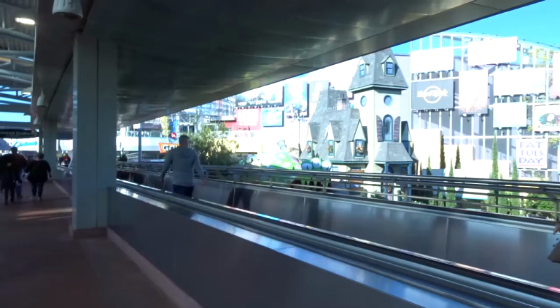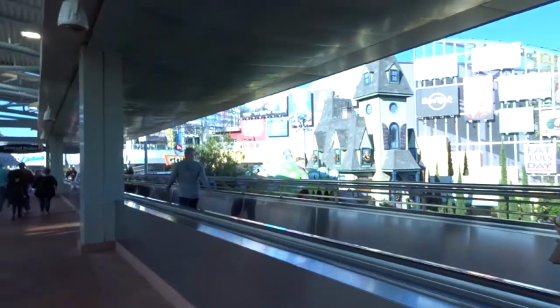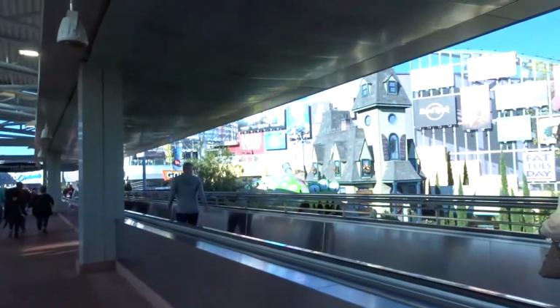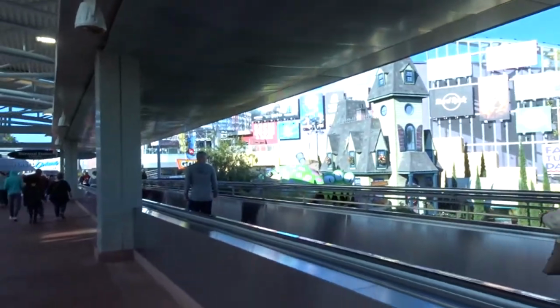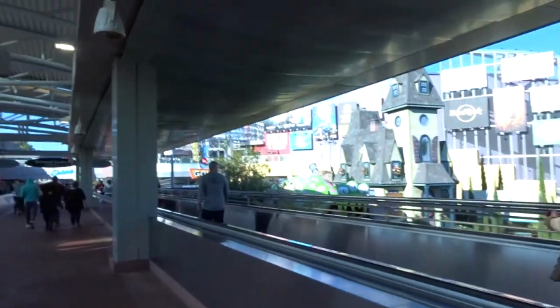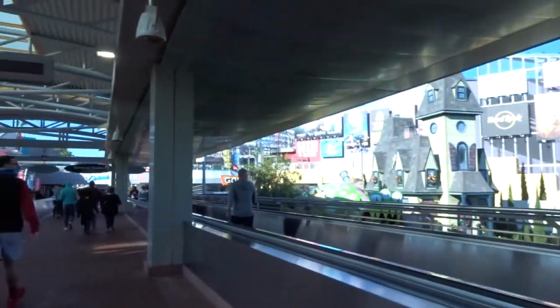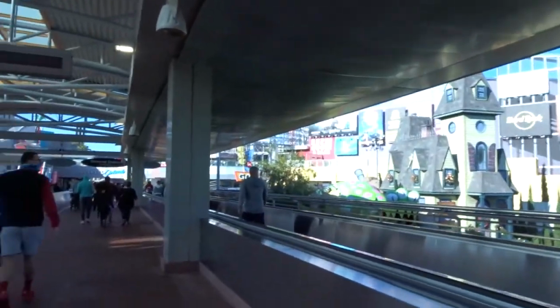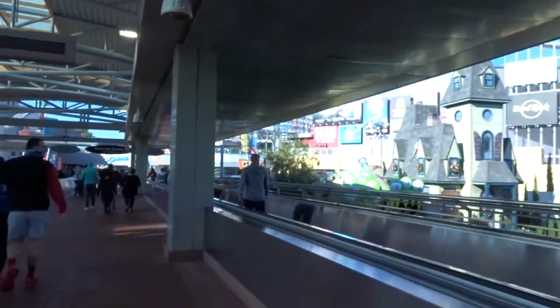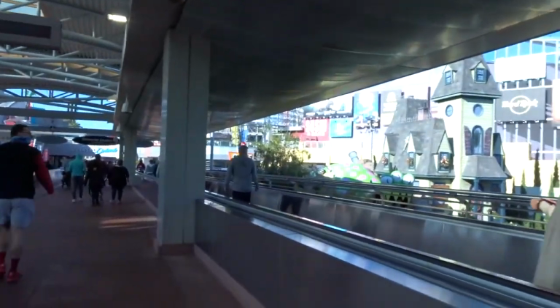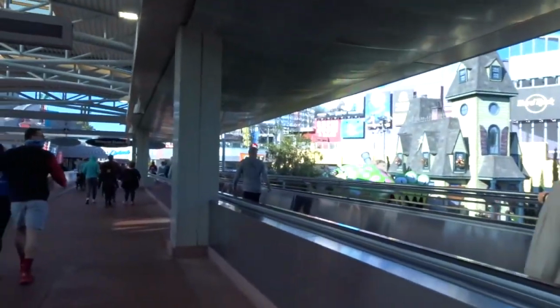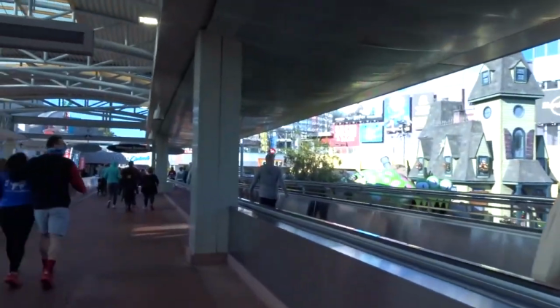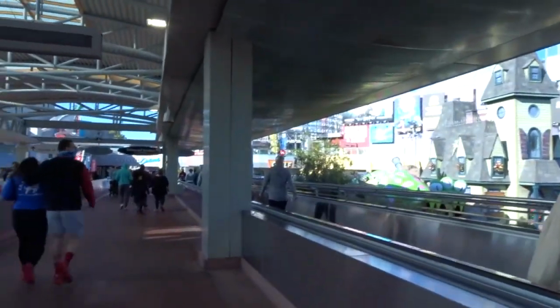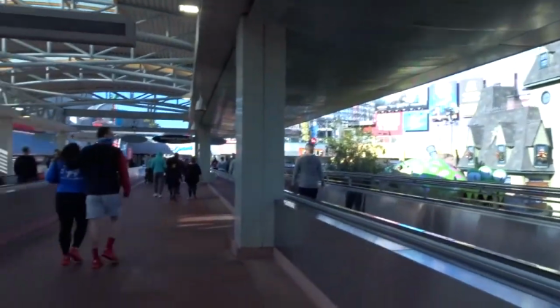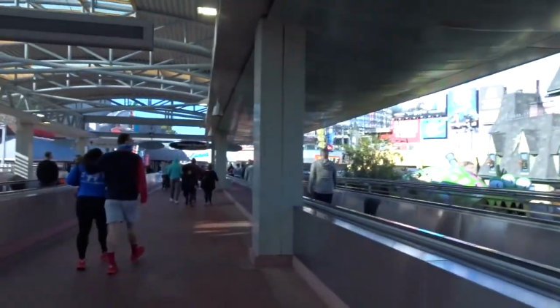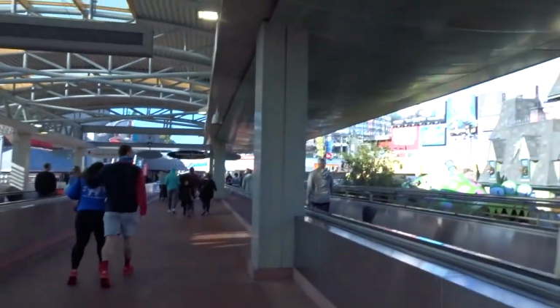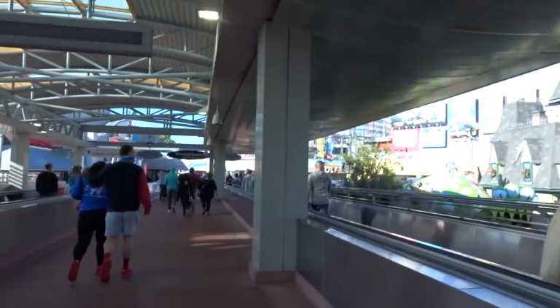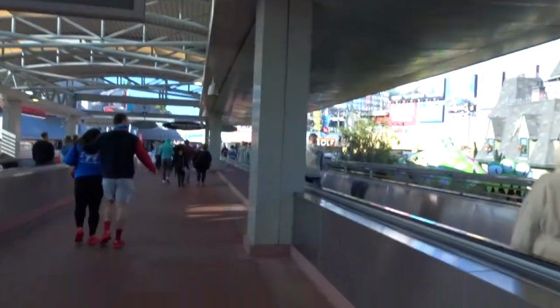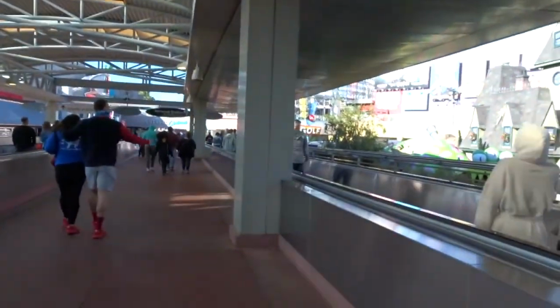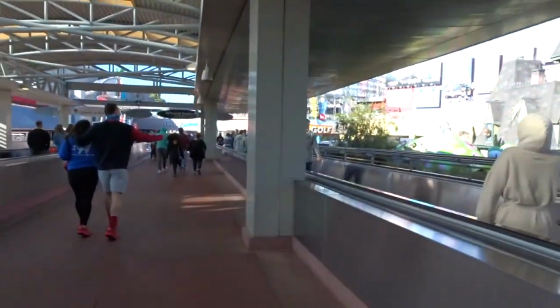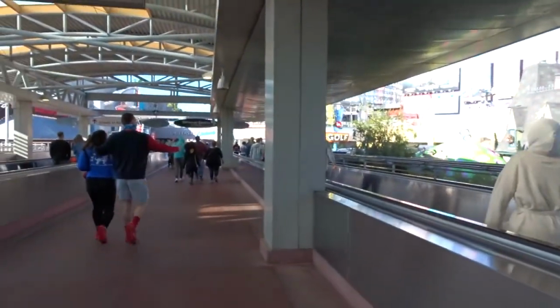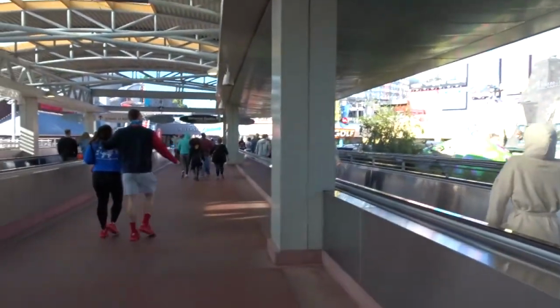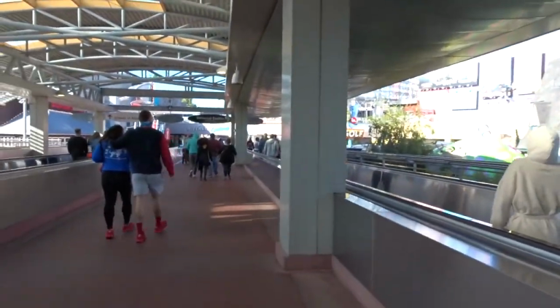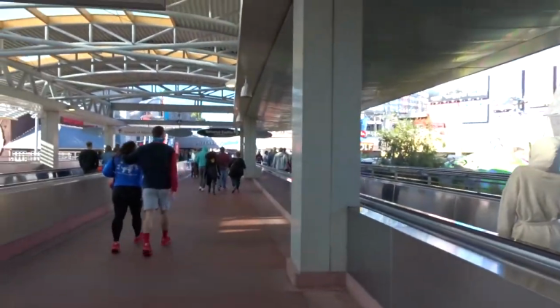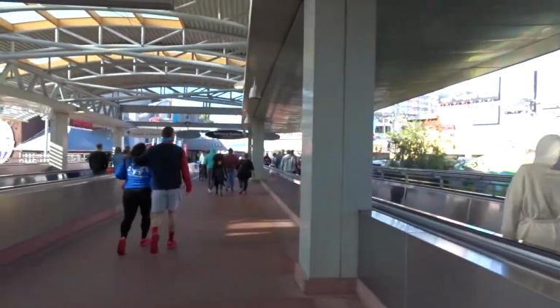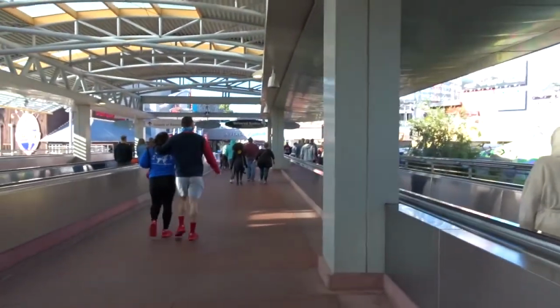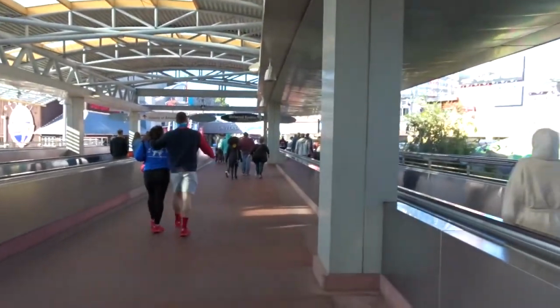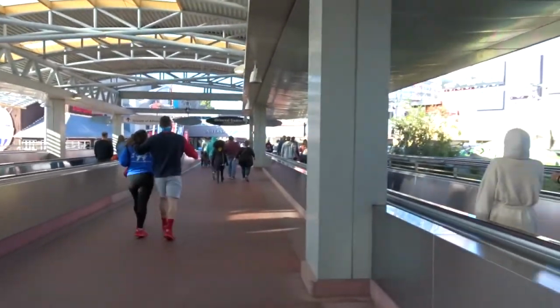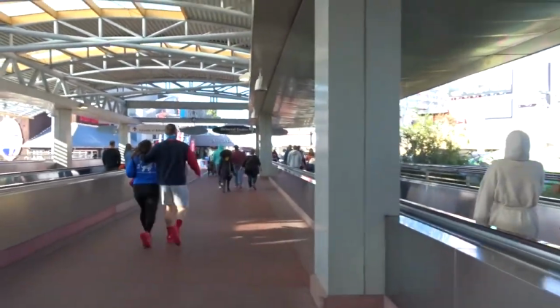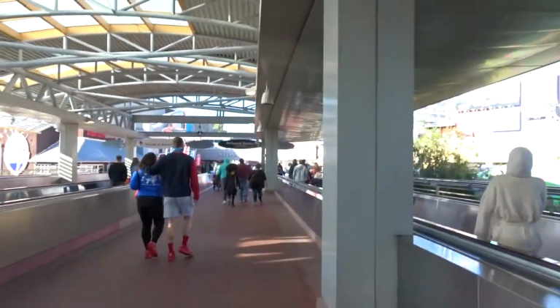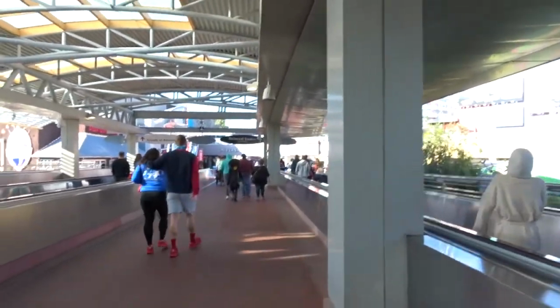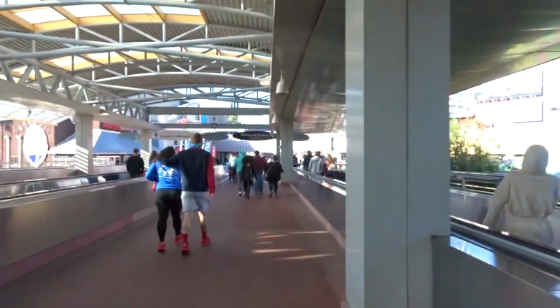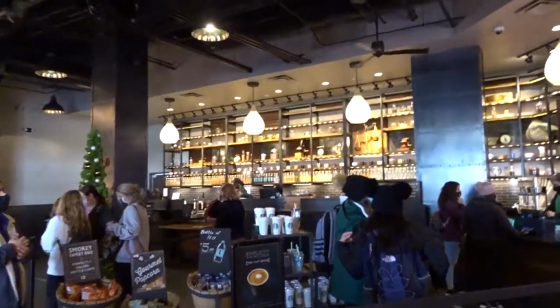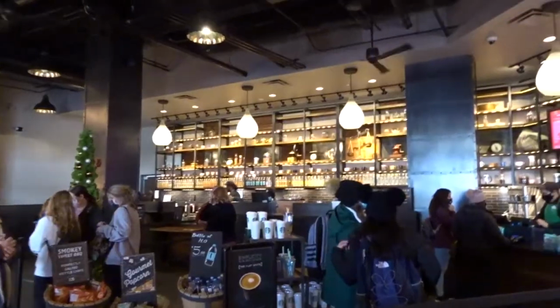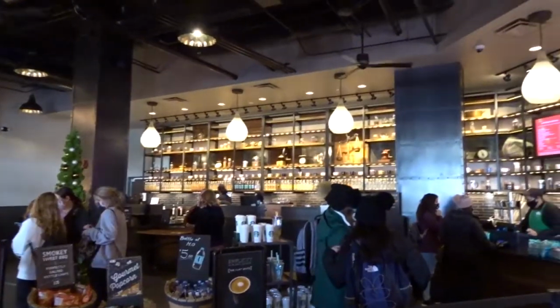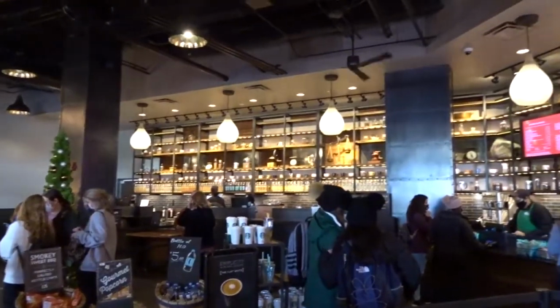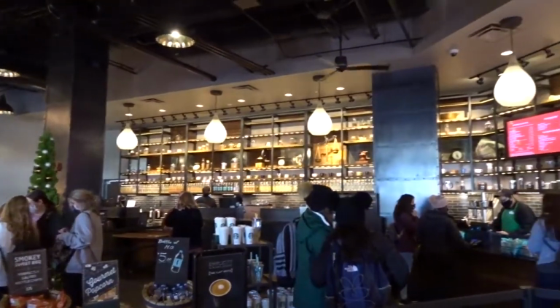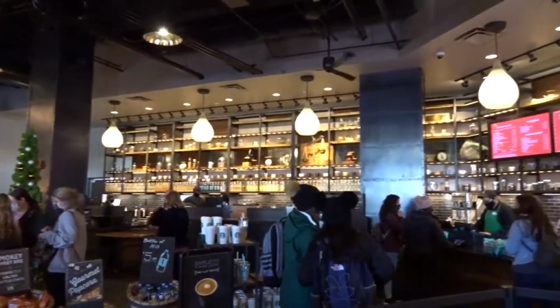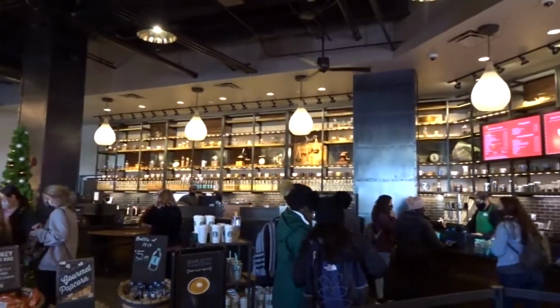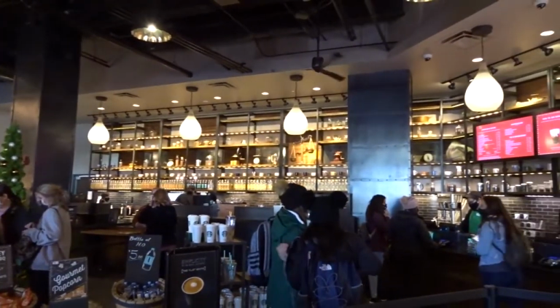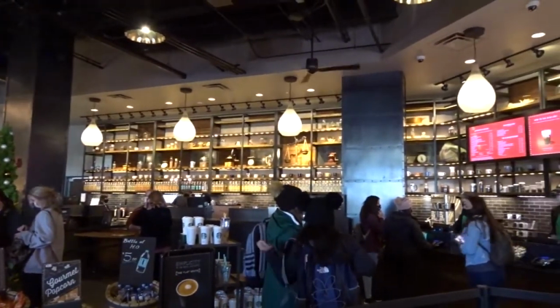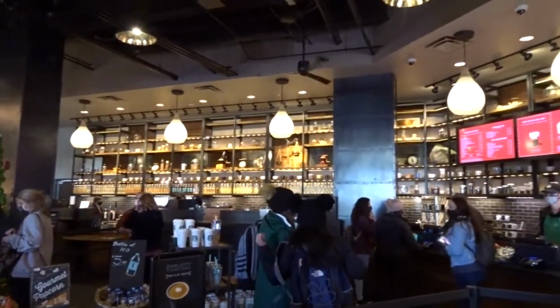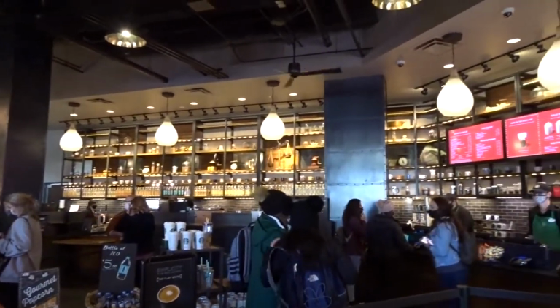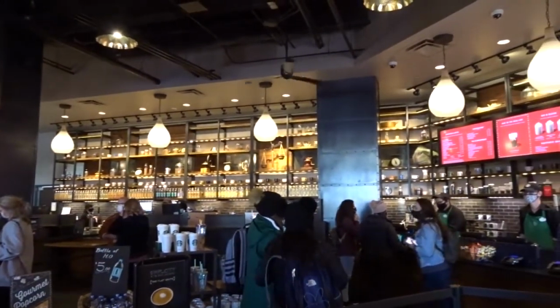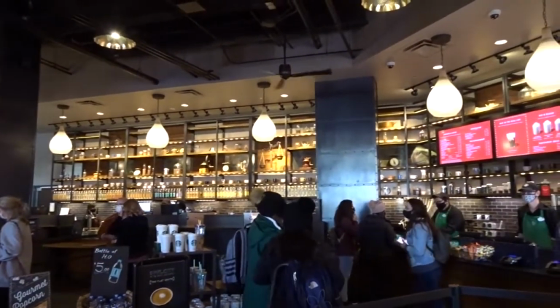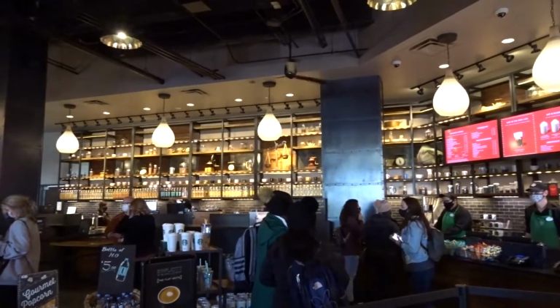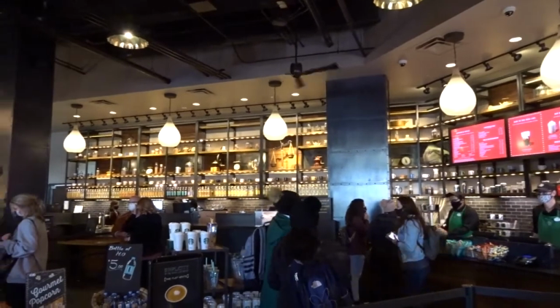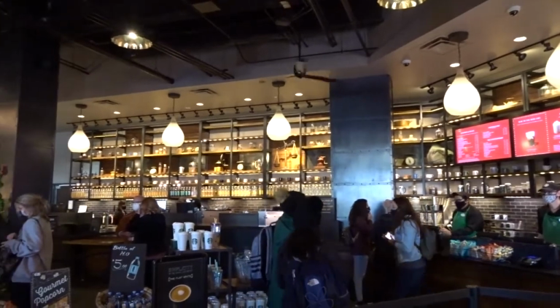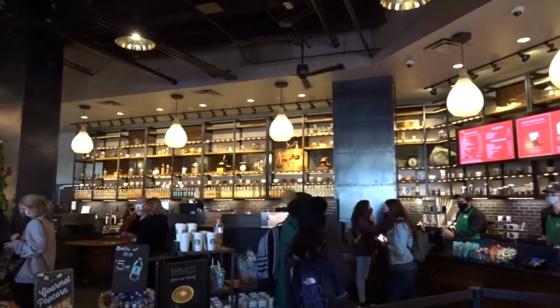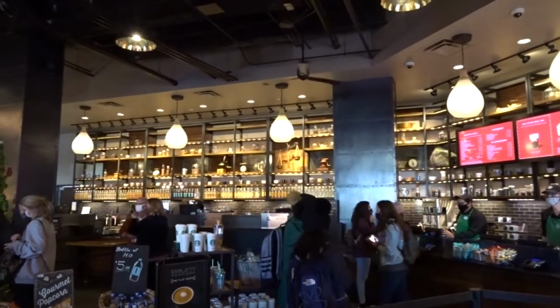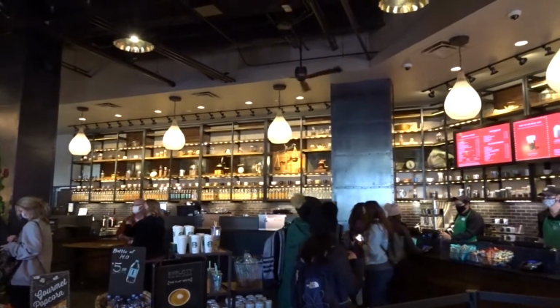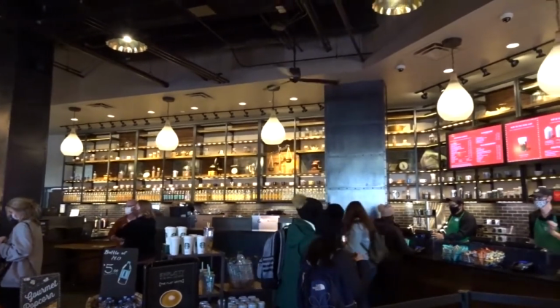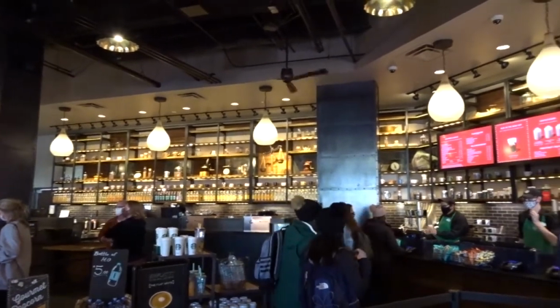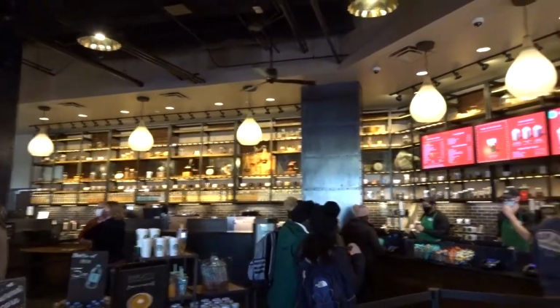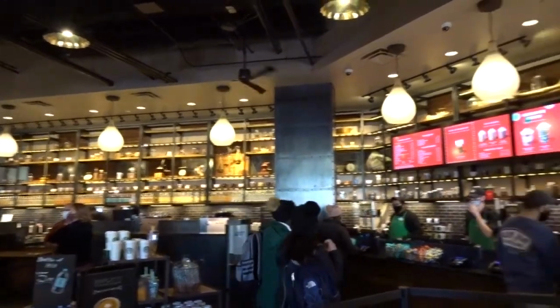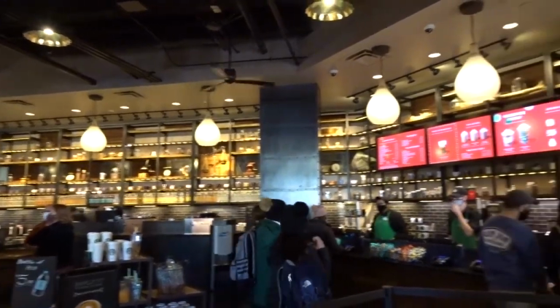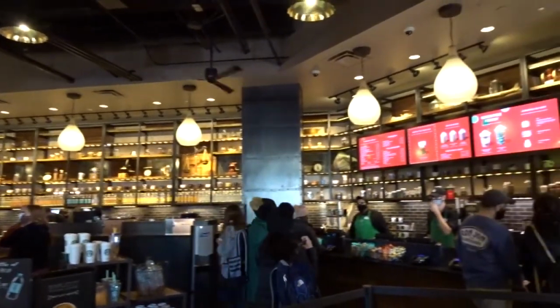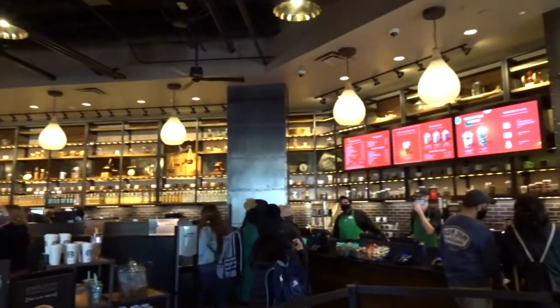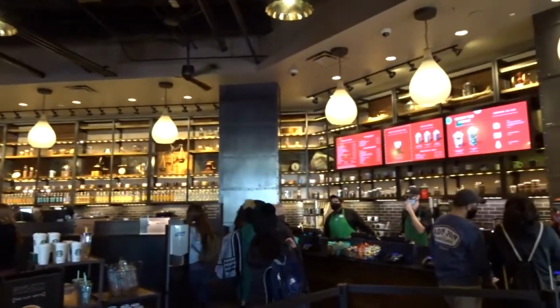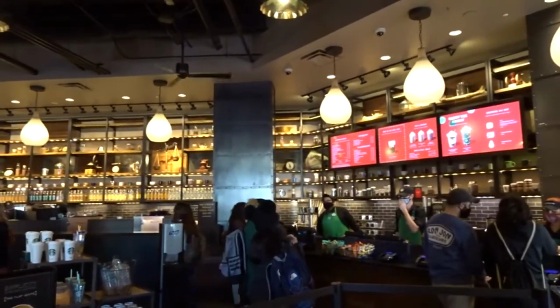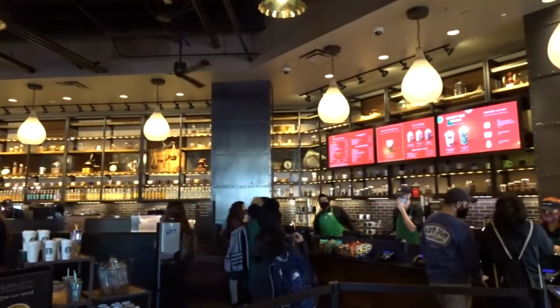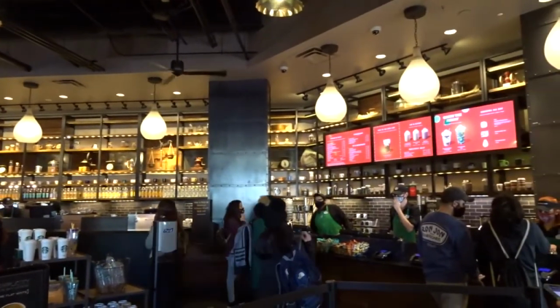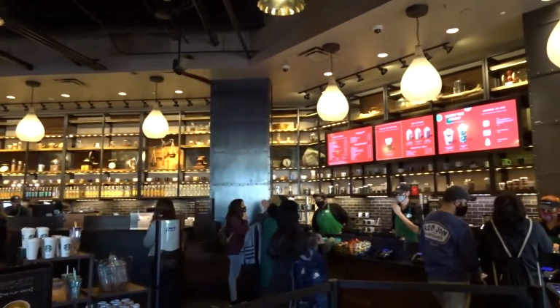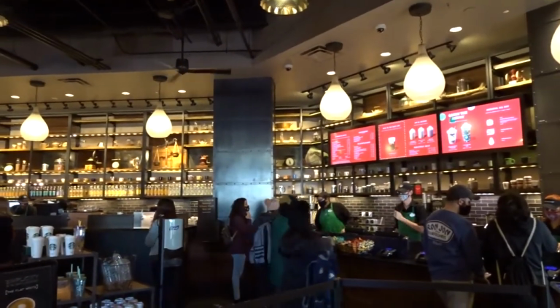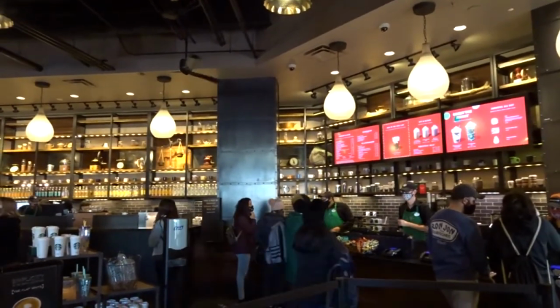Here we go, another day at Universal. This is a really cute Starbucks — it's really big and tall. I love those open shelves.